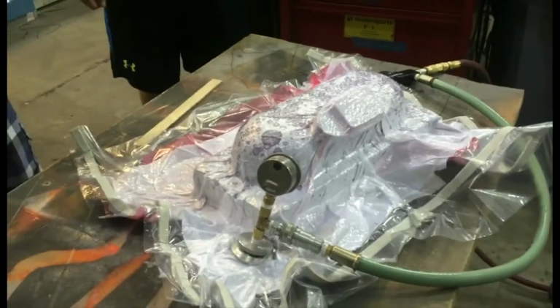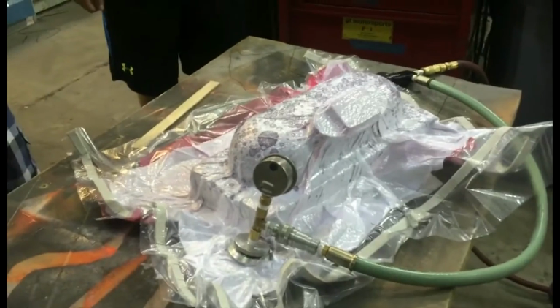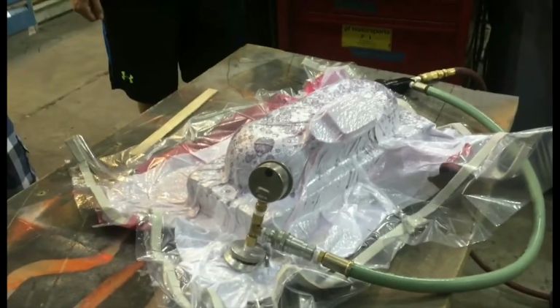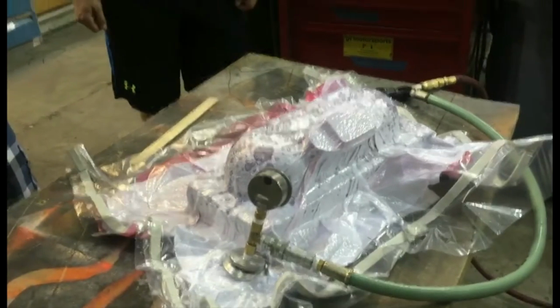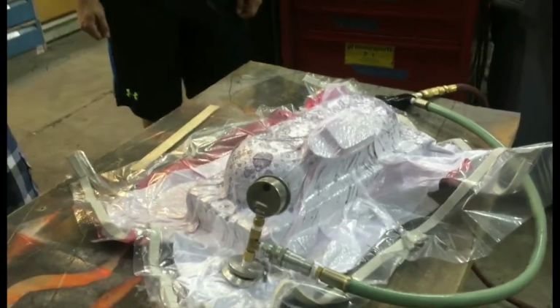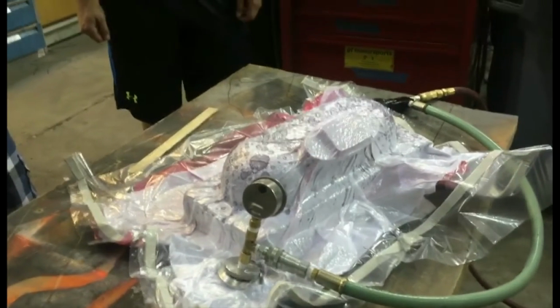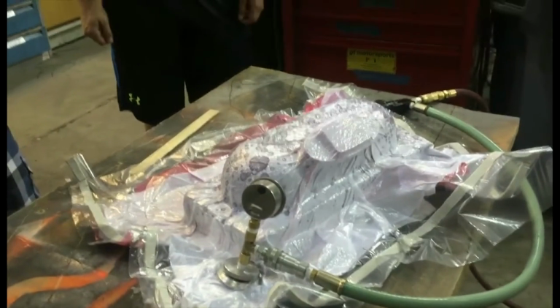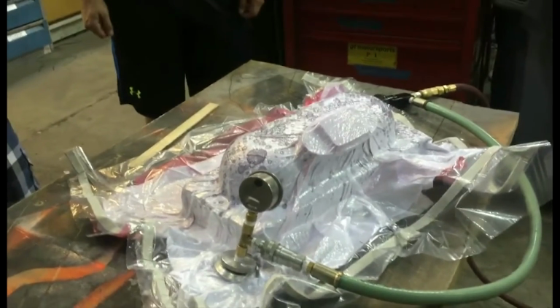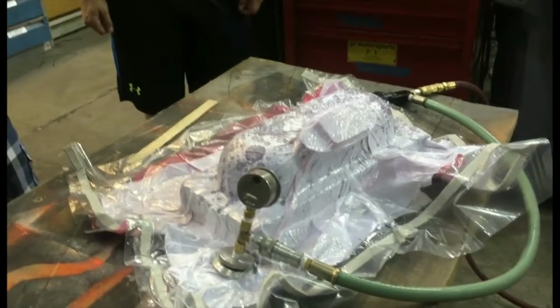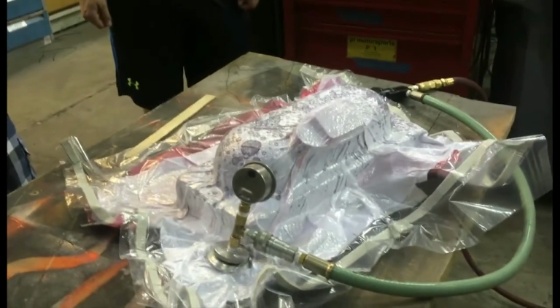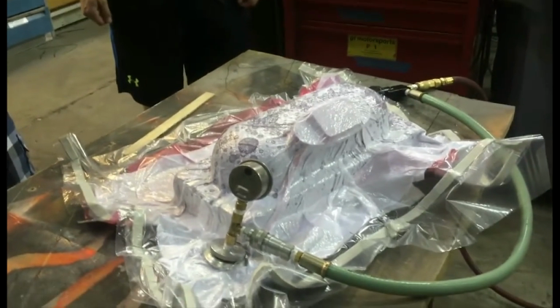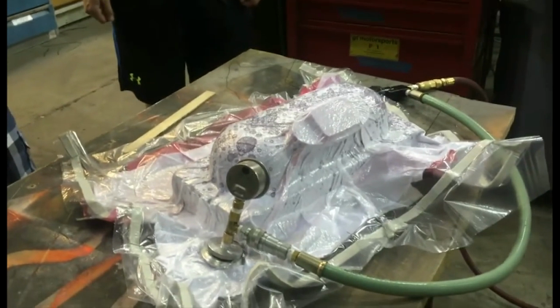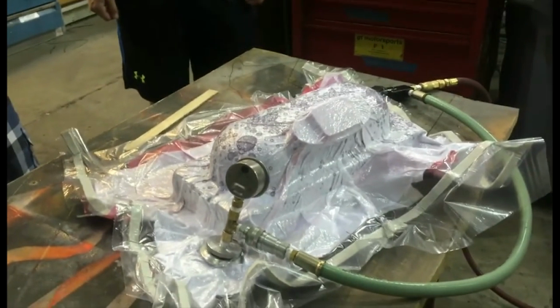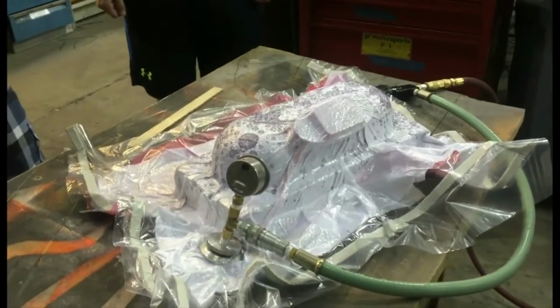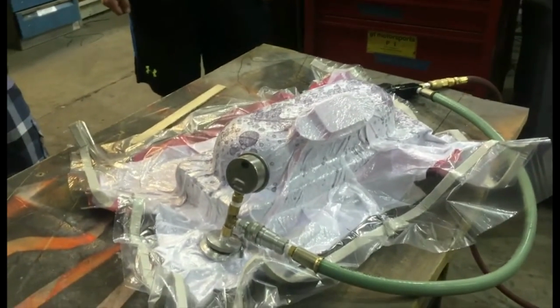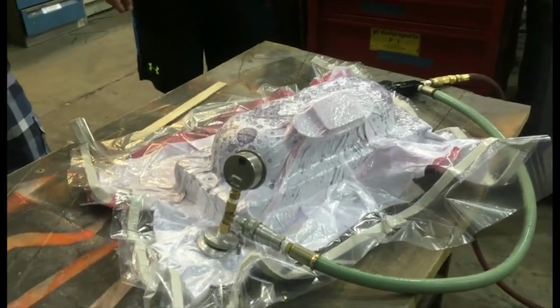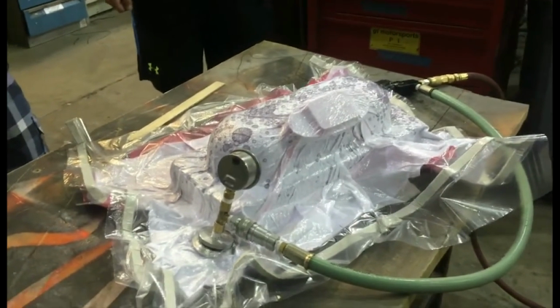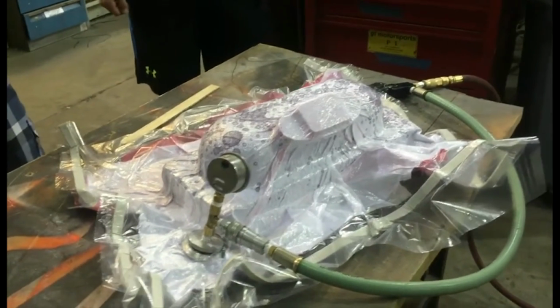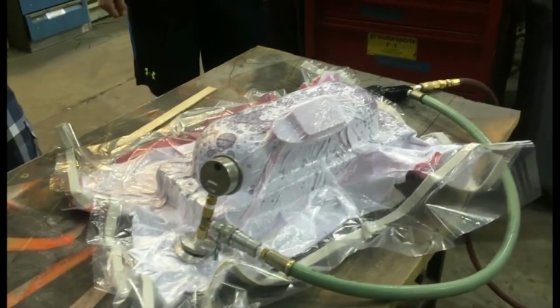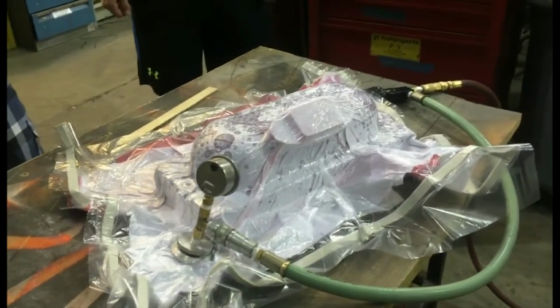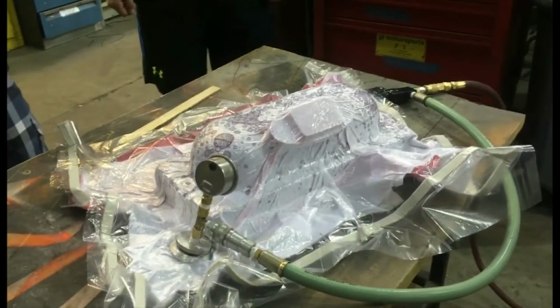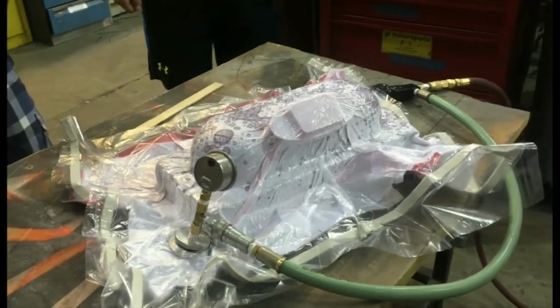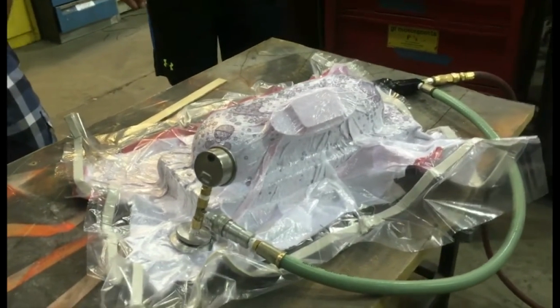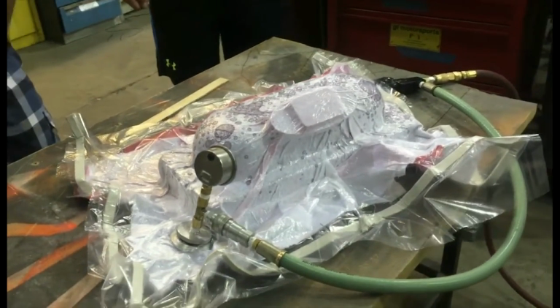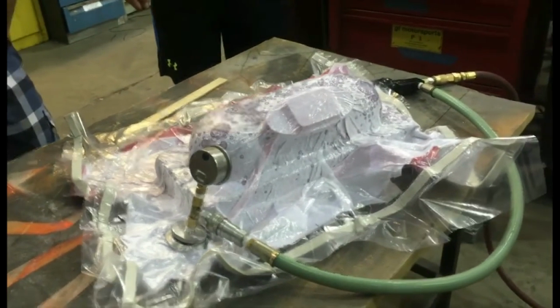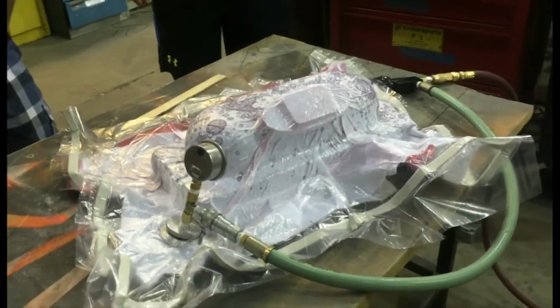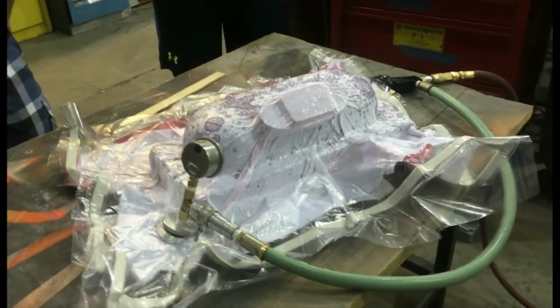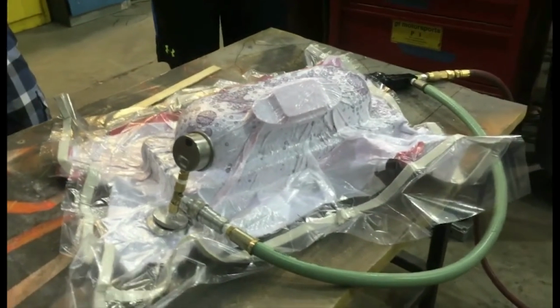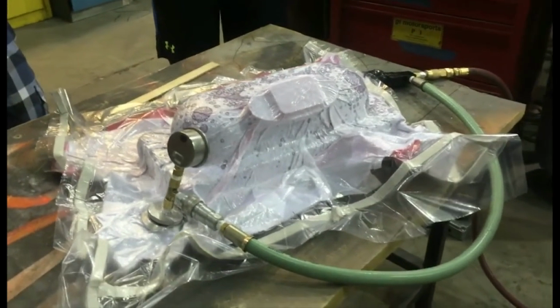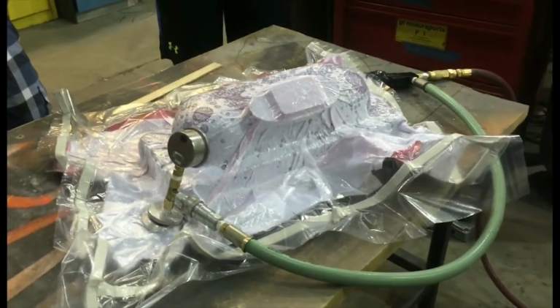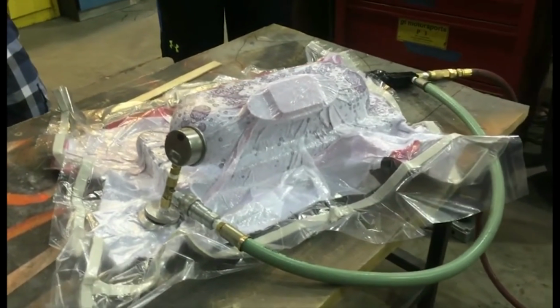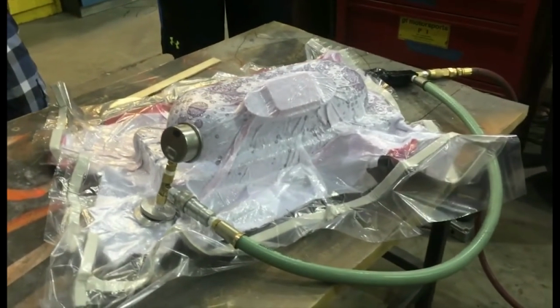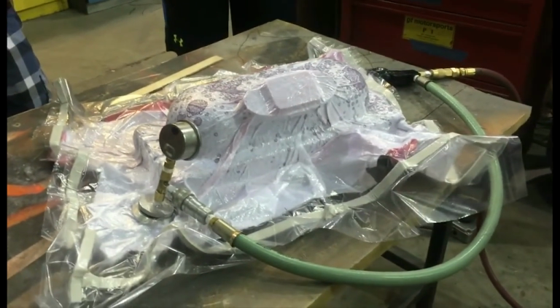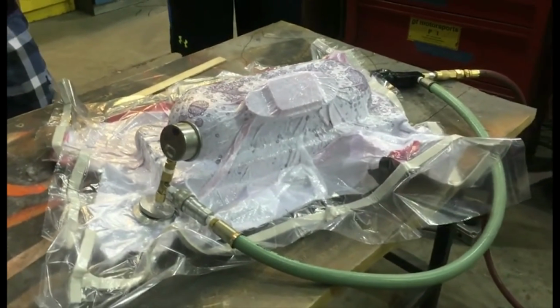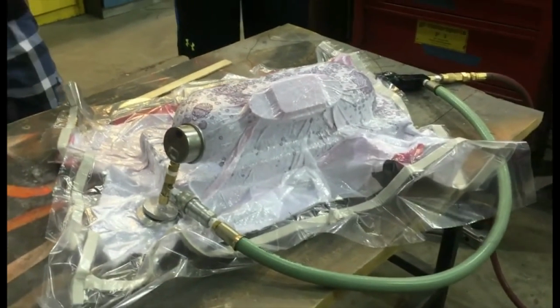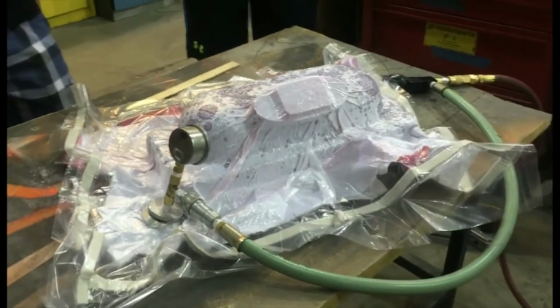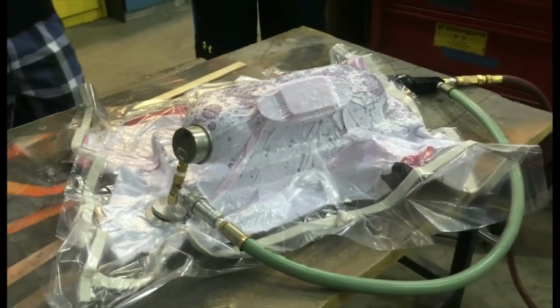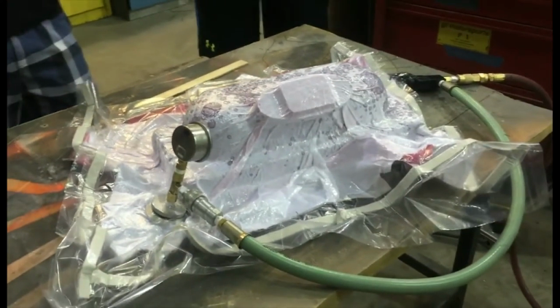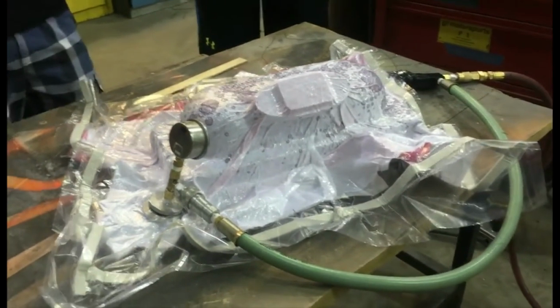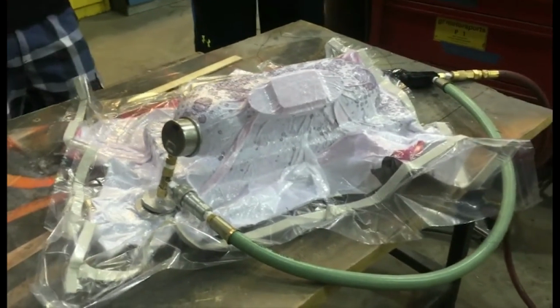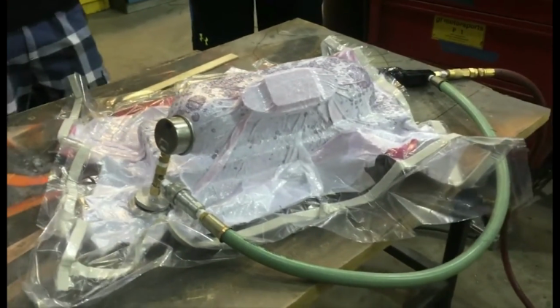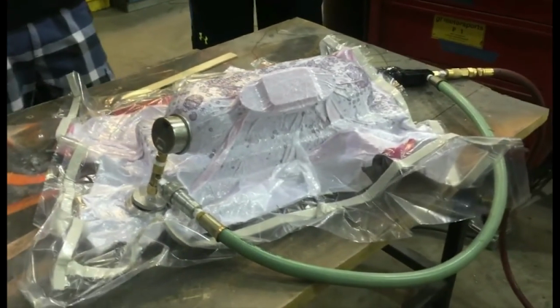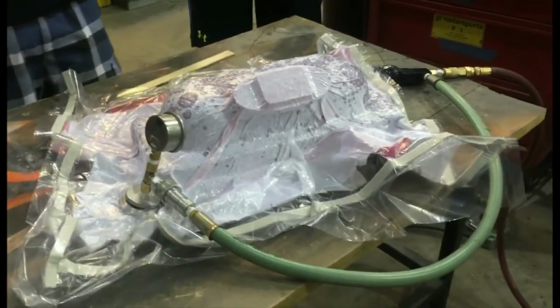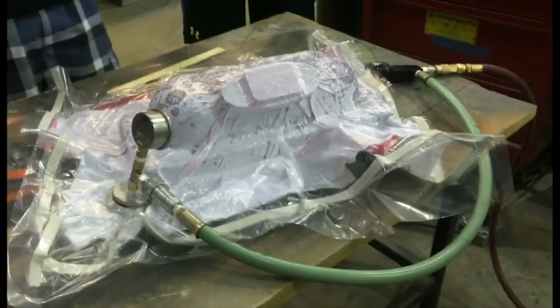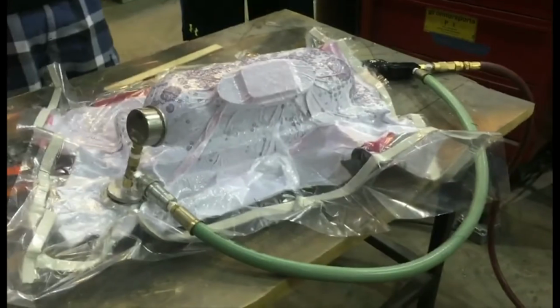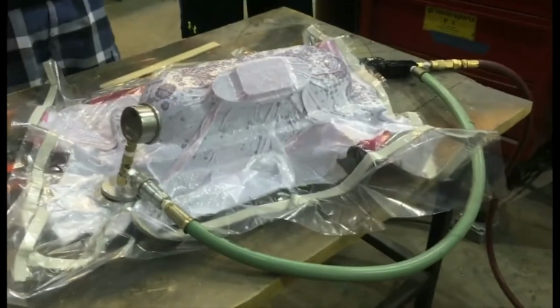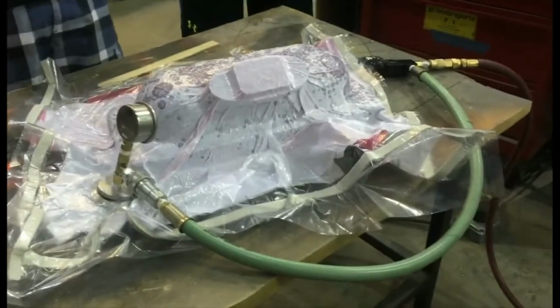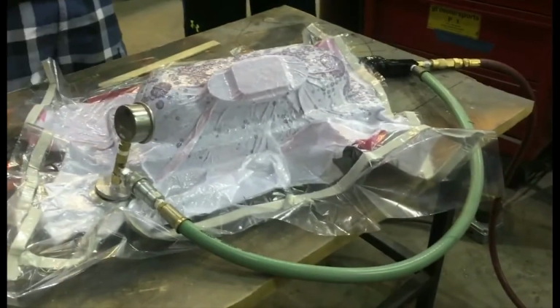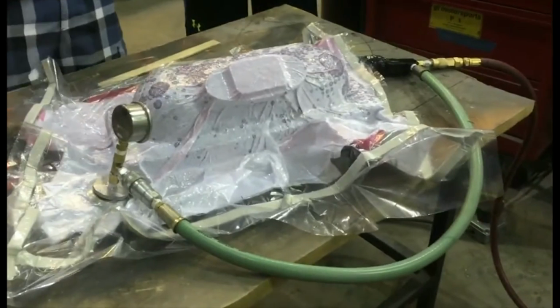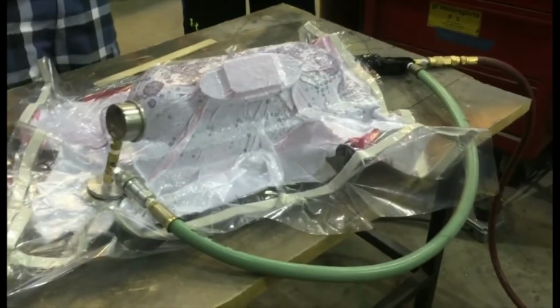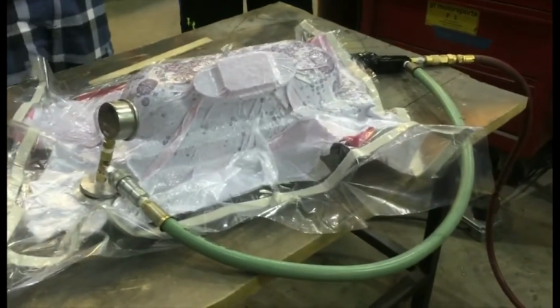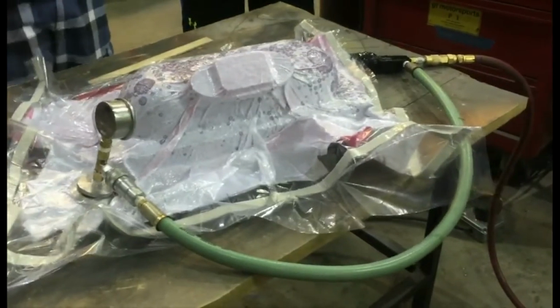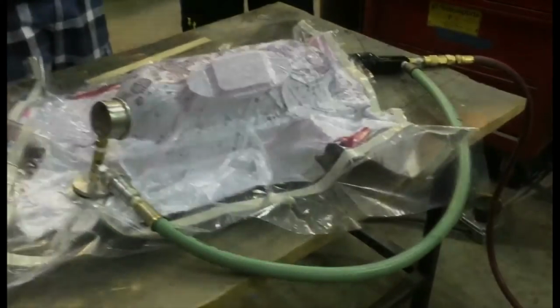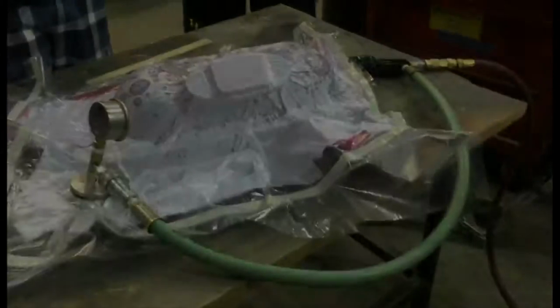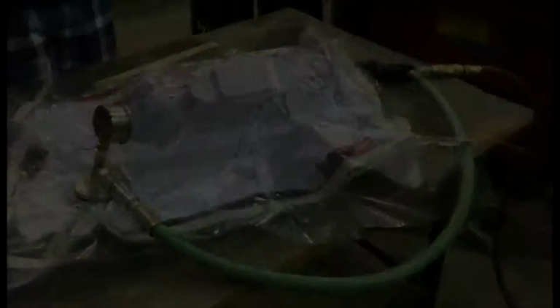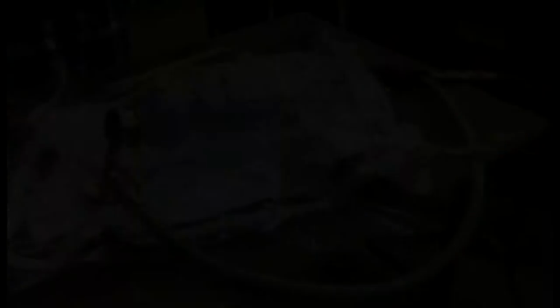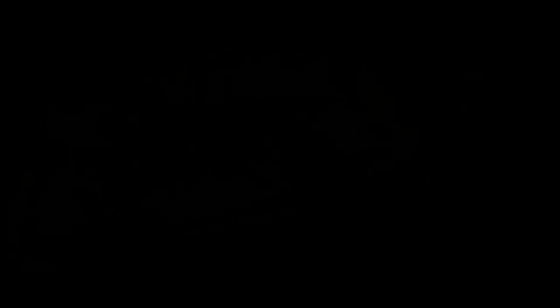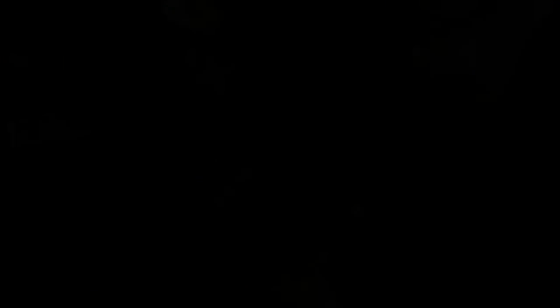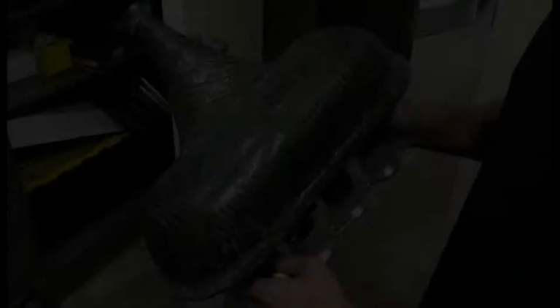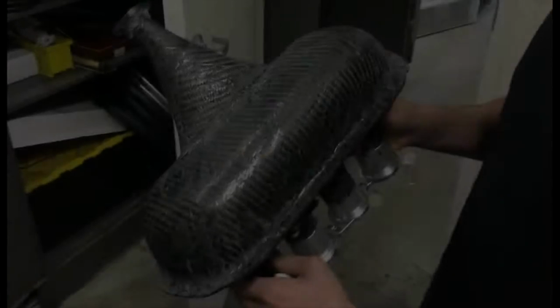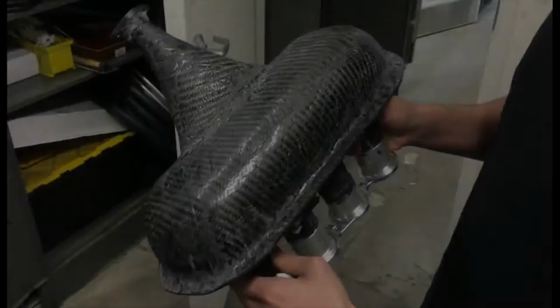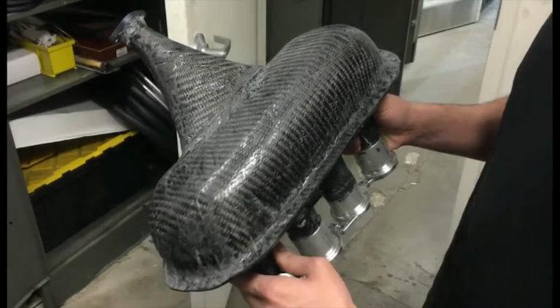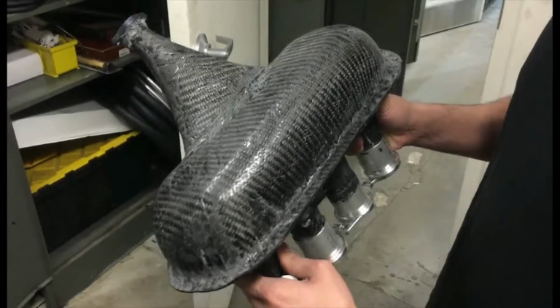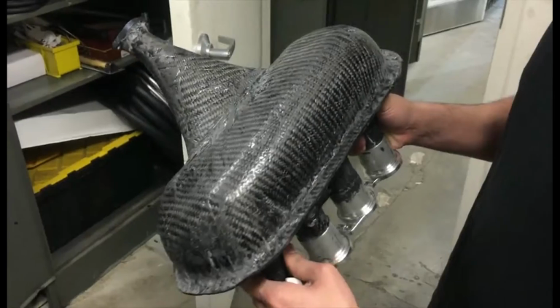The part is left to cure for 24 hours. Once it is pulled out of the mold, it's ready to be used in its proper application.